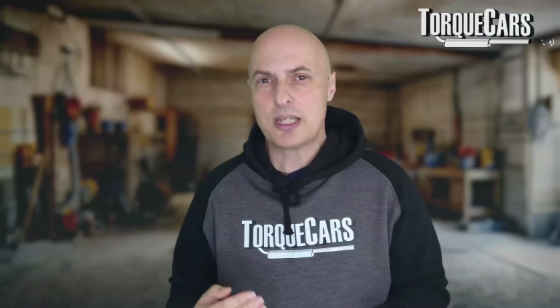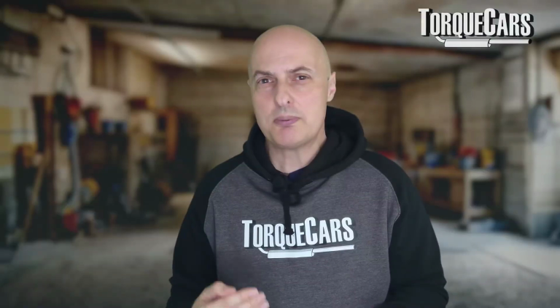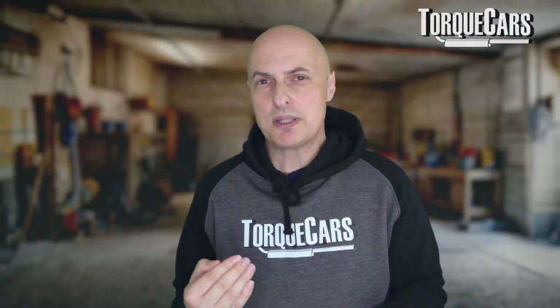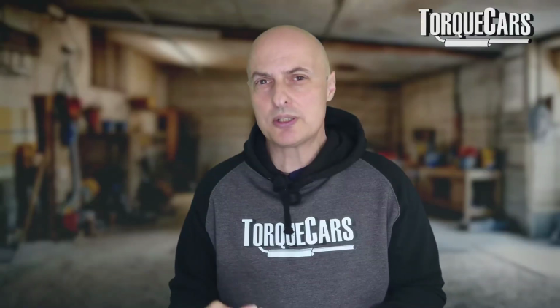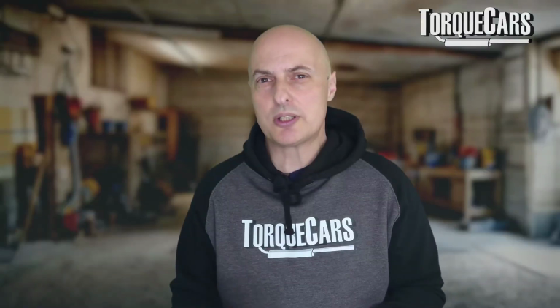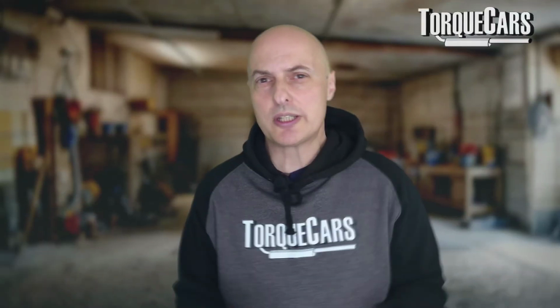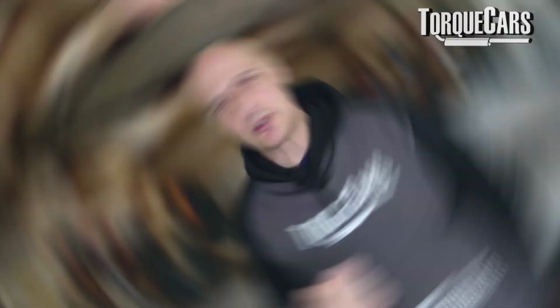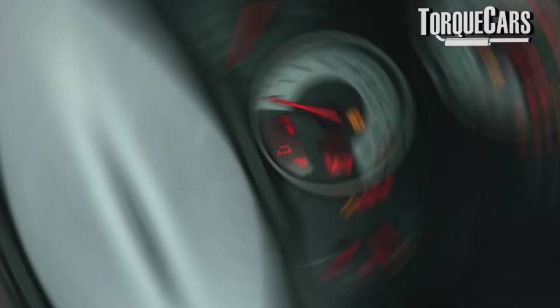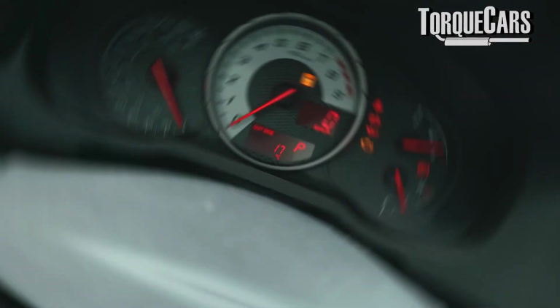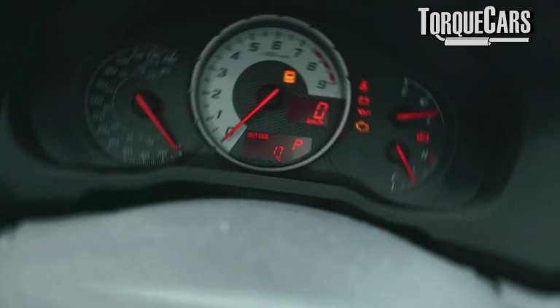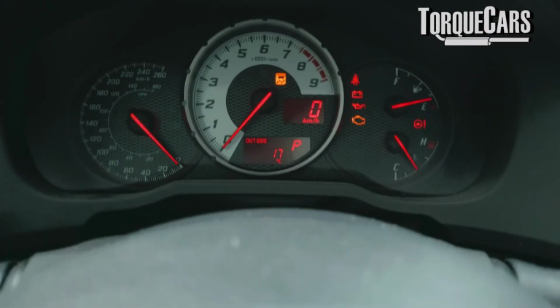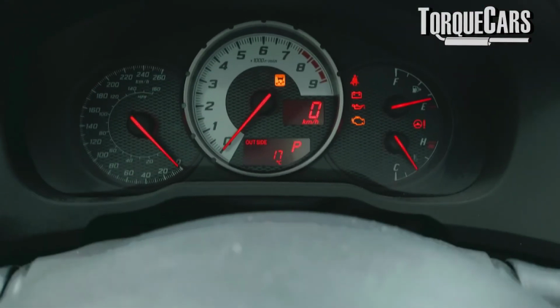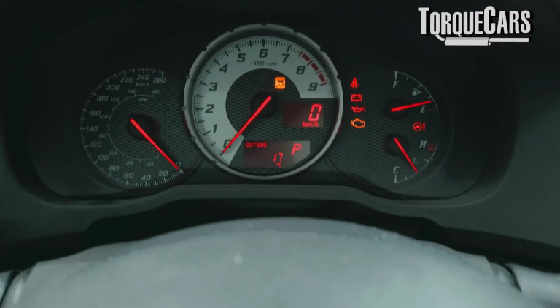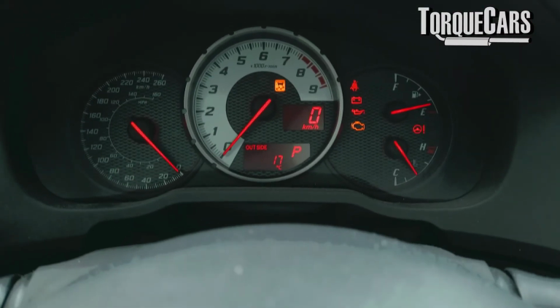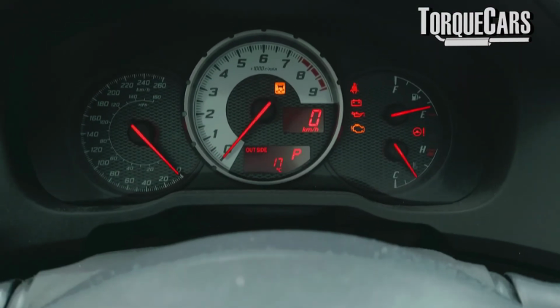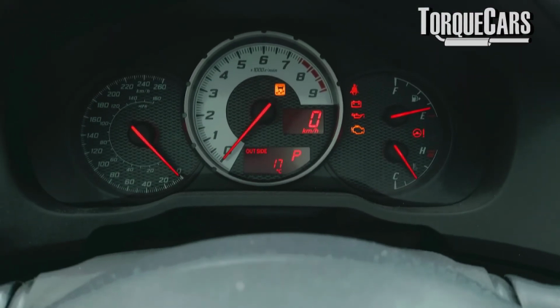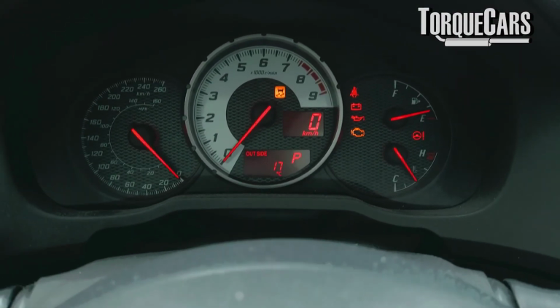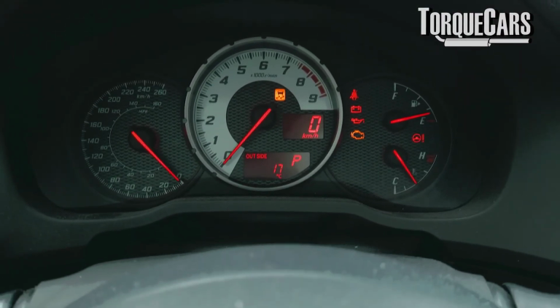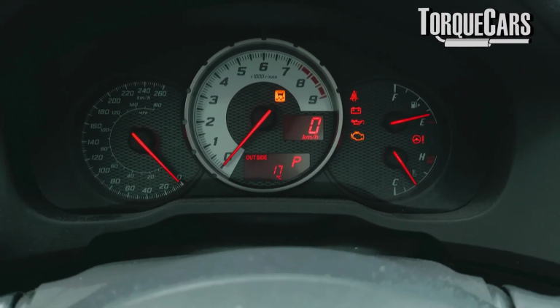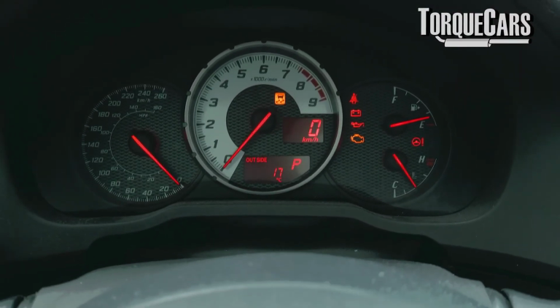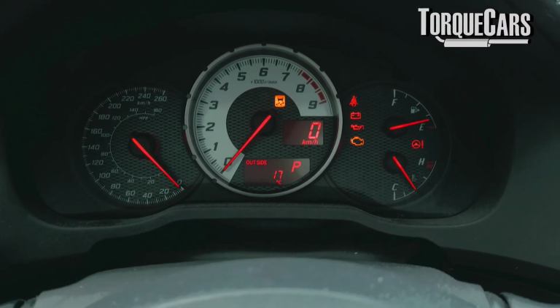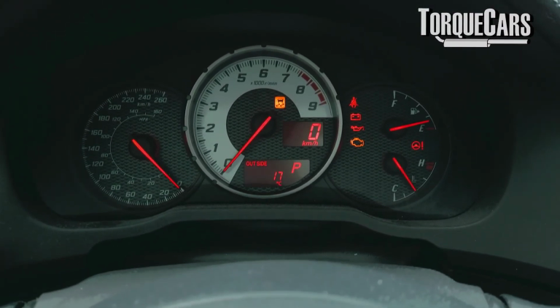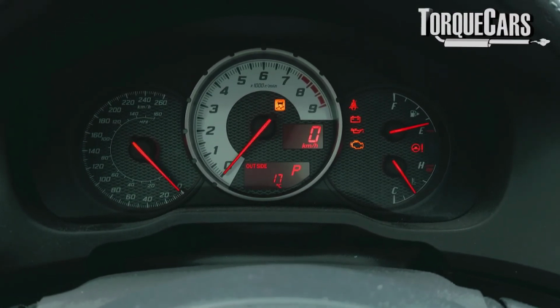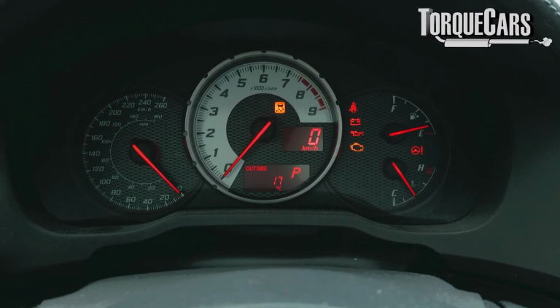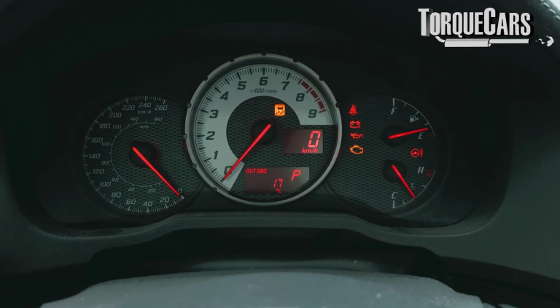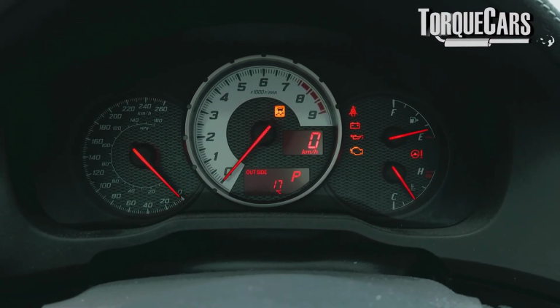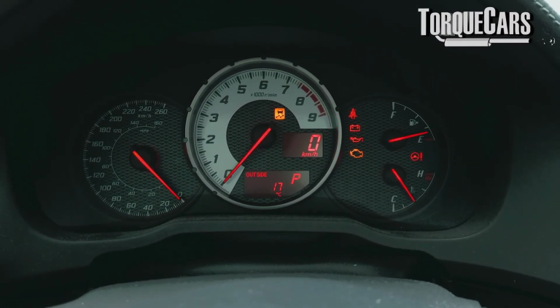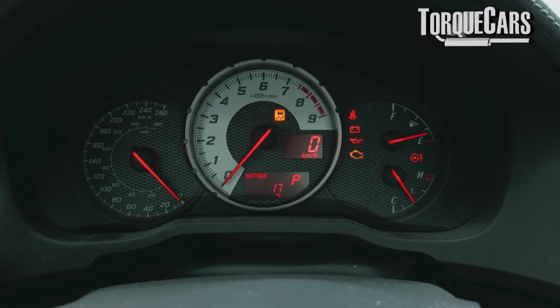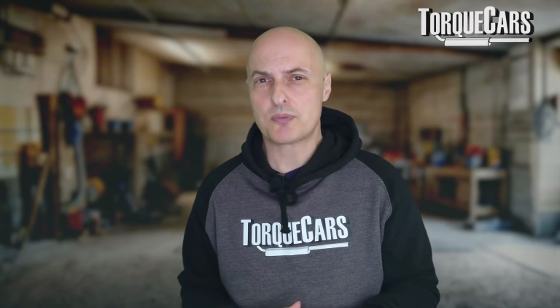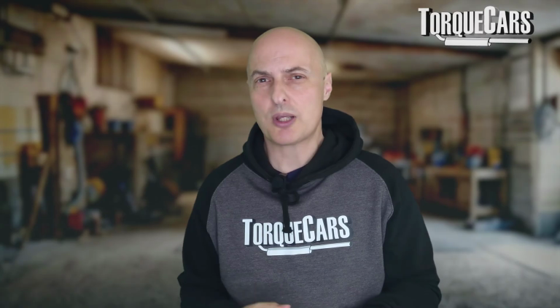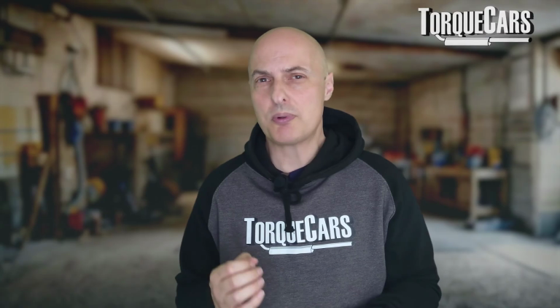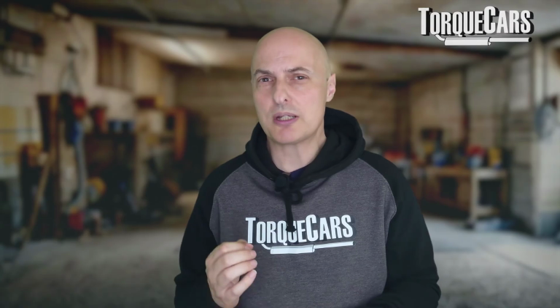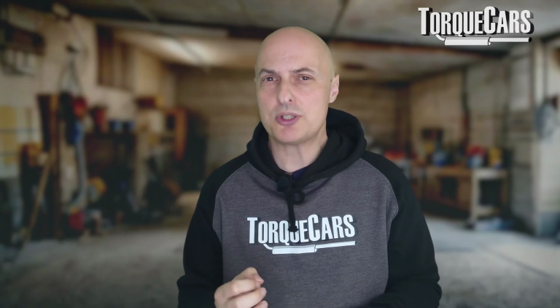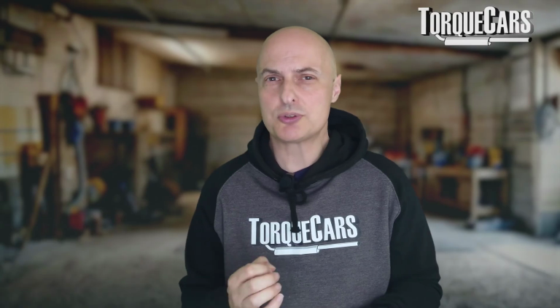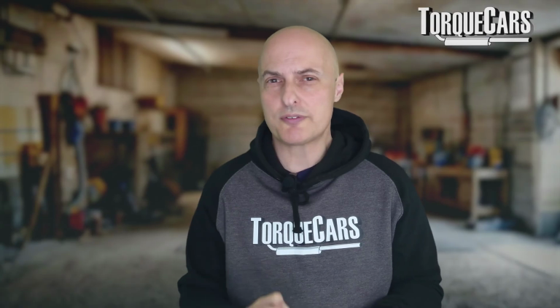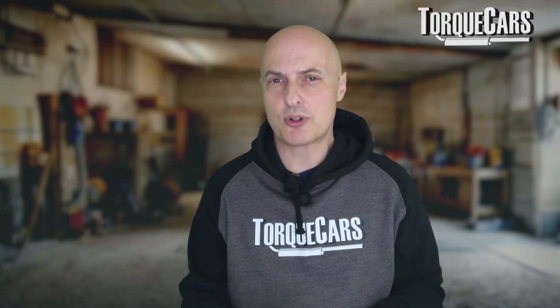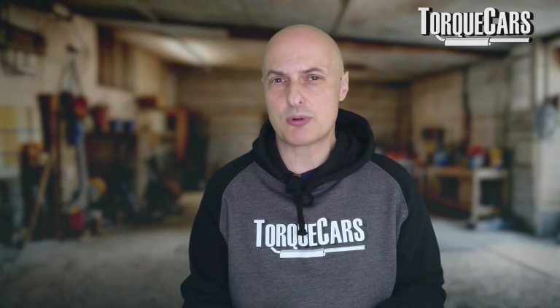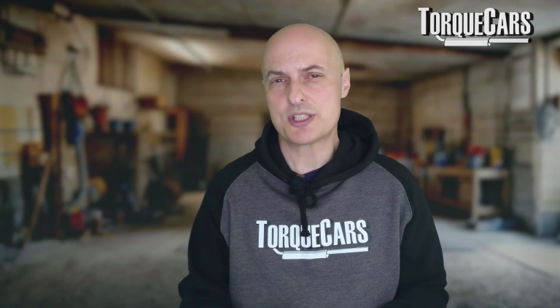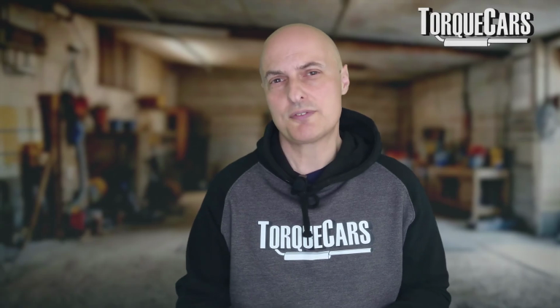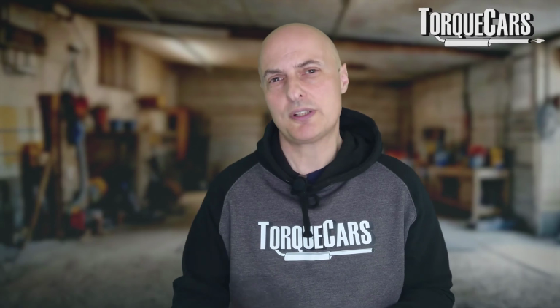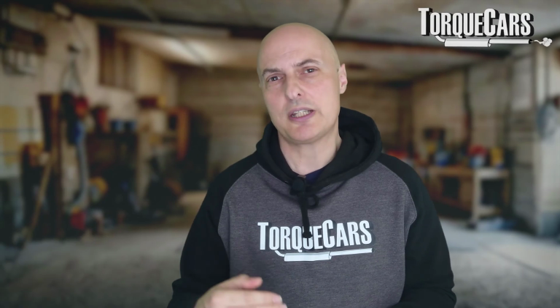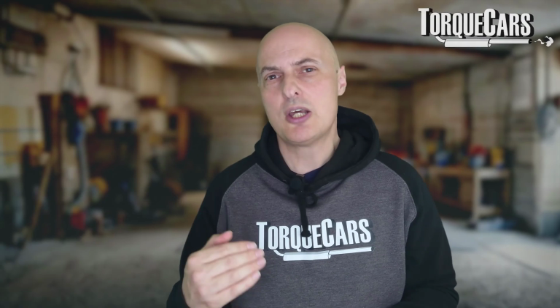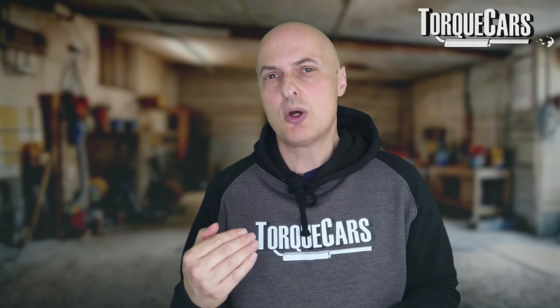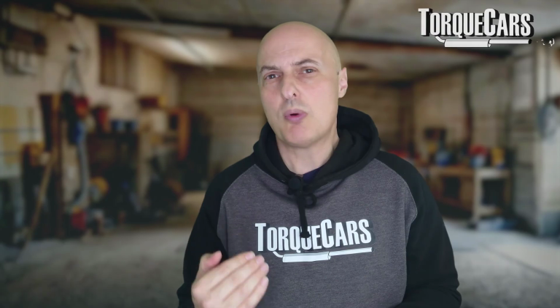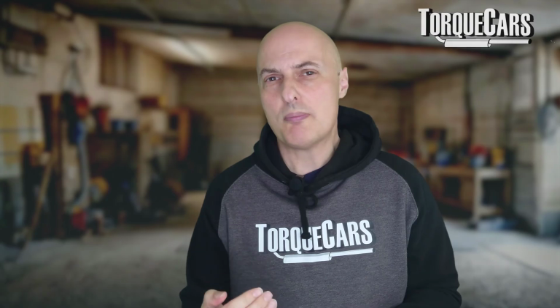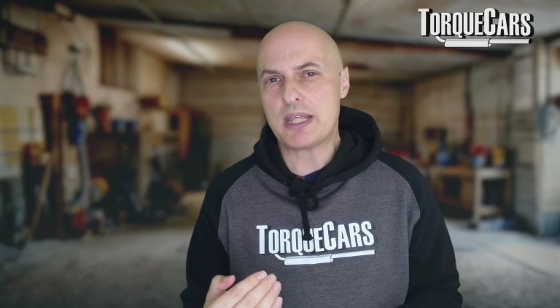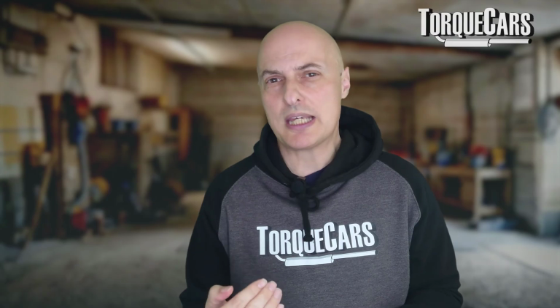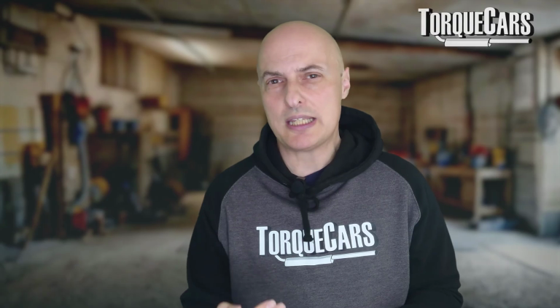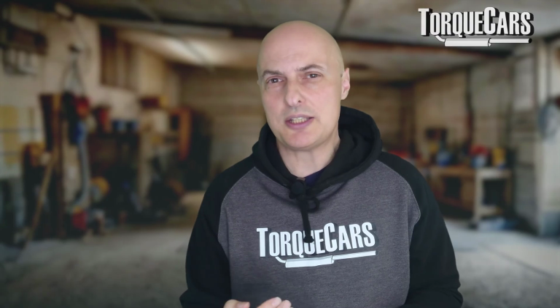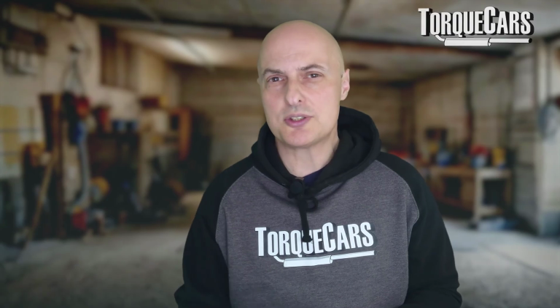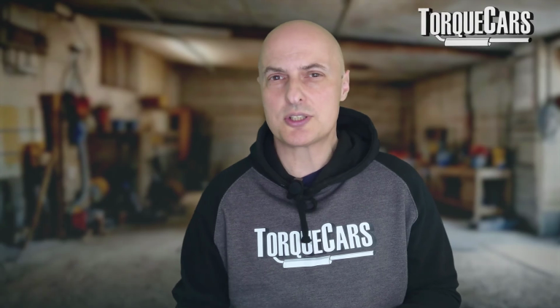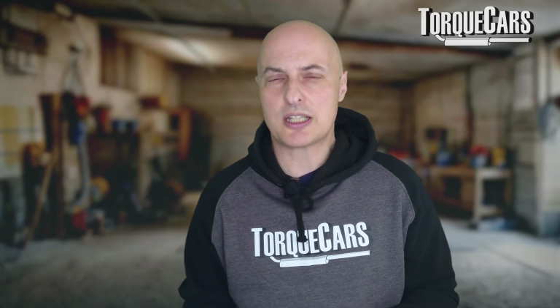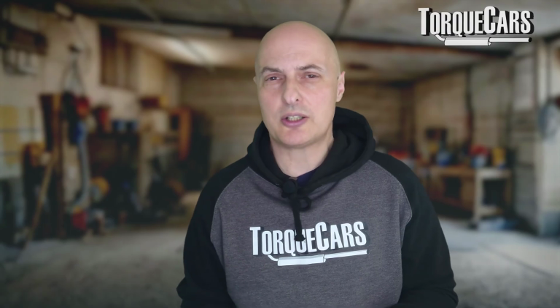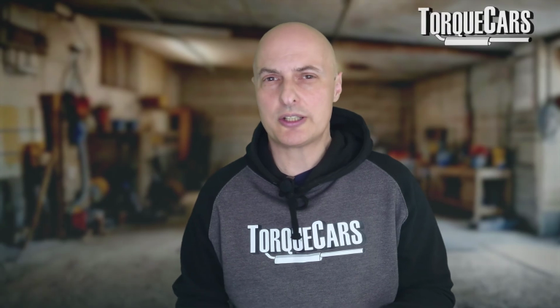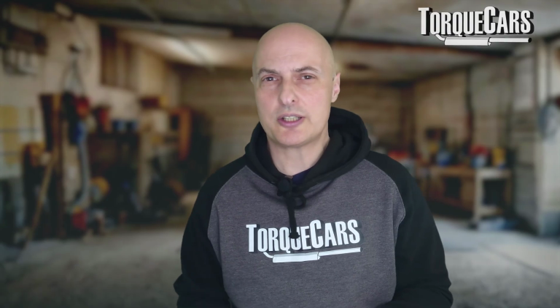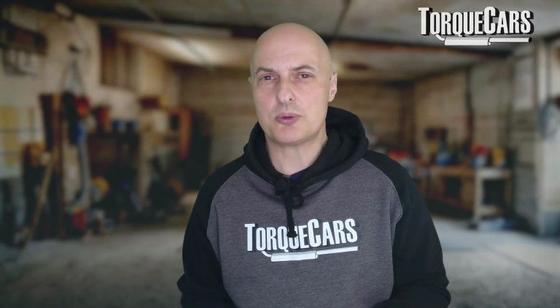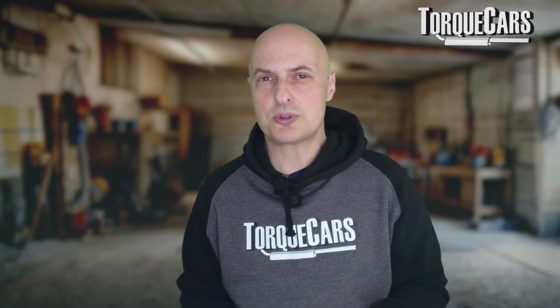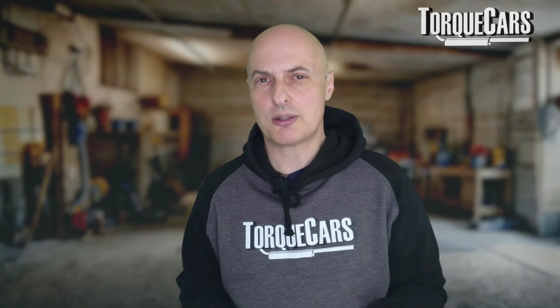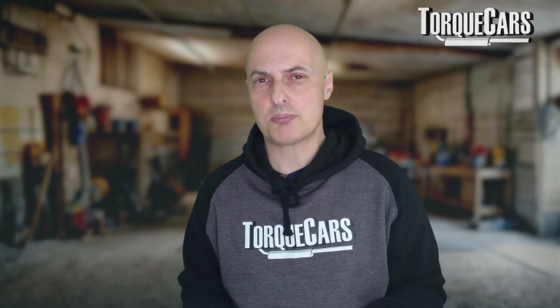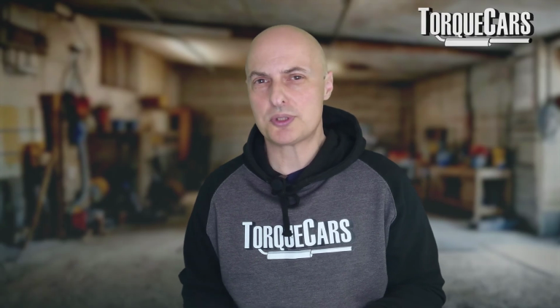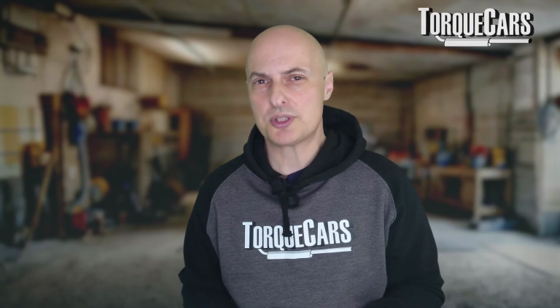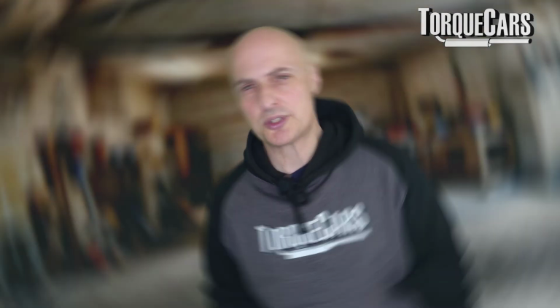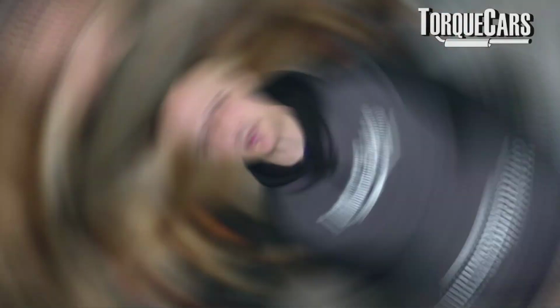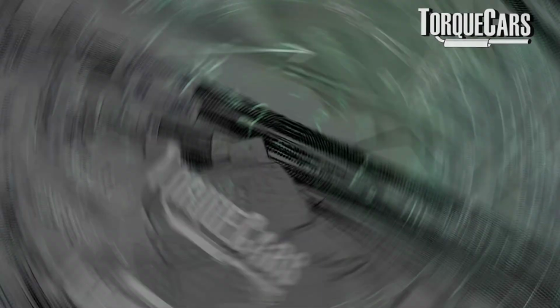Keeping an eye on the temperature gauge is a really good idea. We should only drive aggressively when we get into that ideal temperature zone.